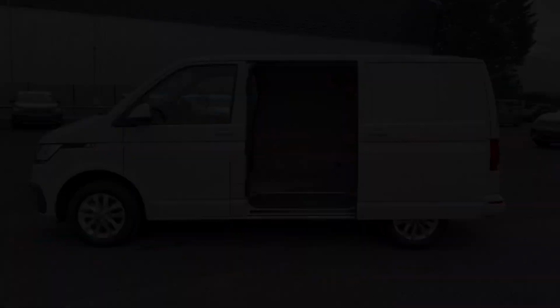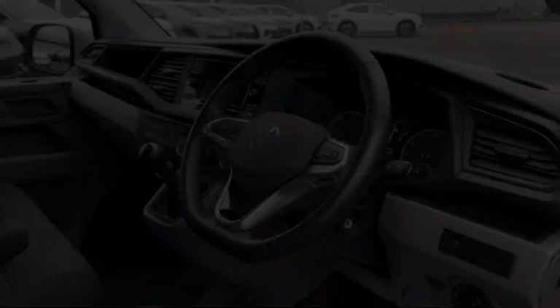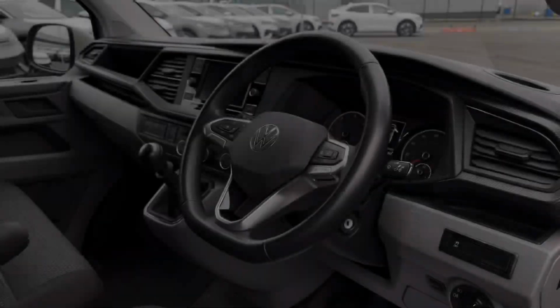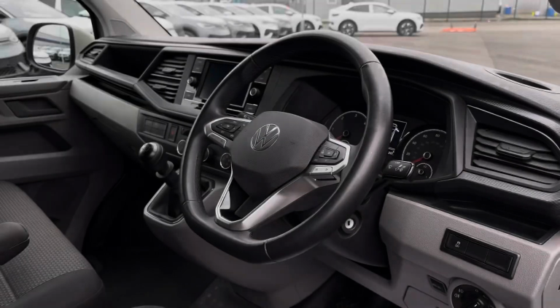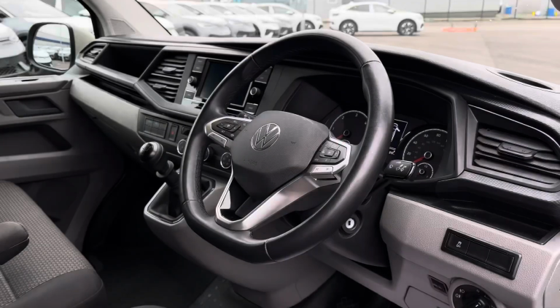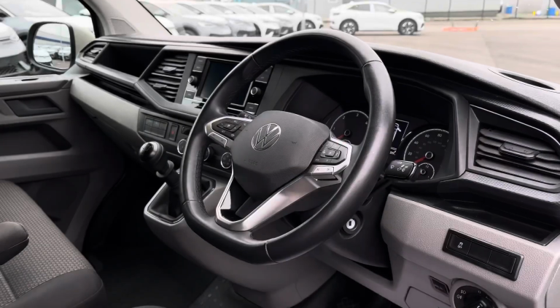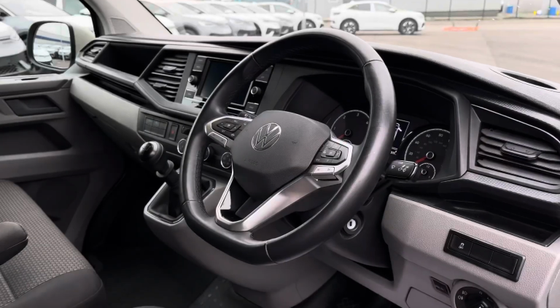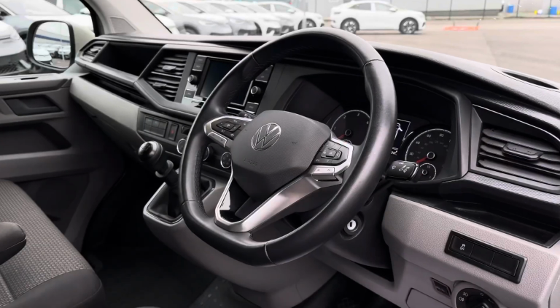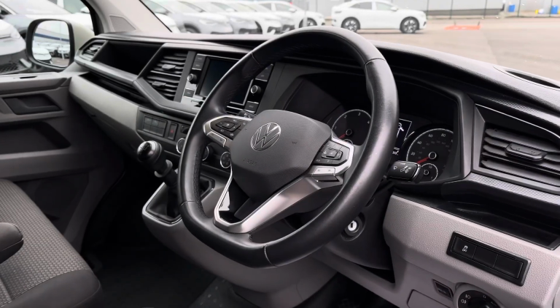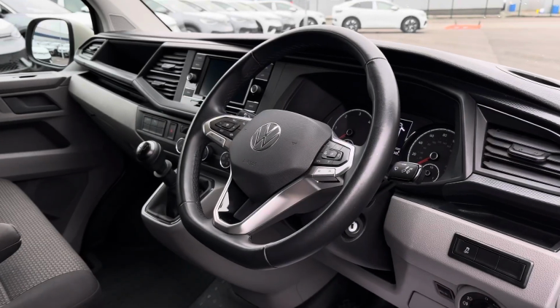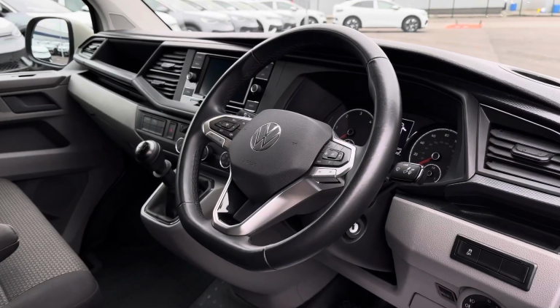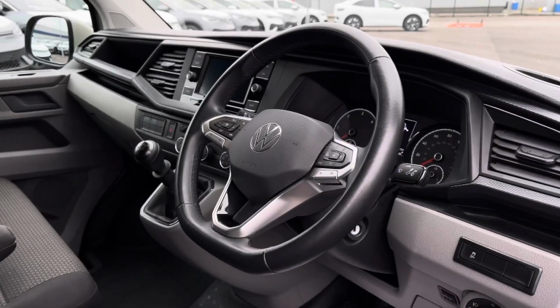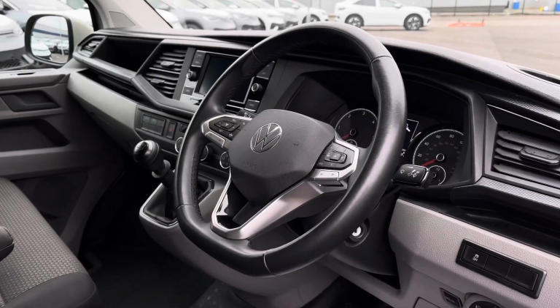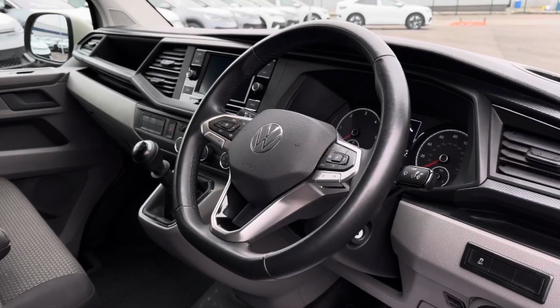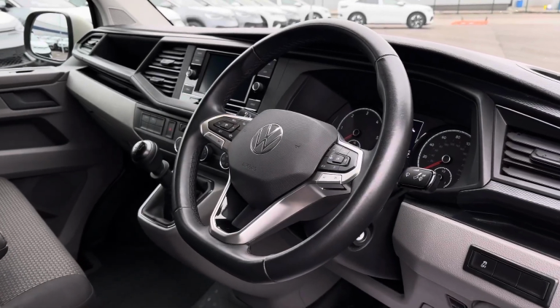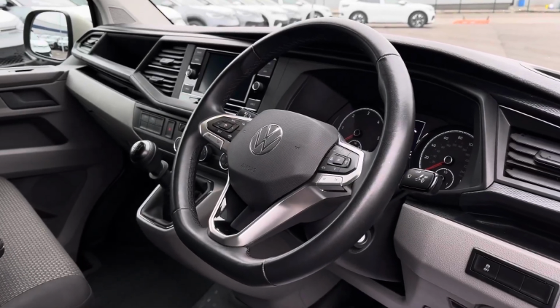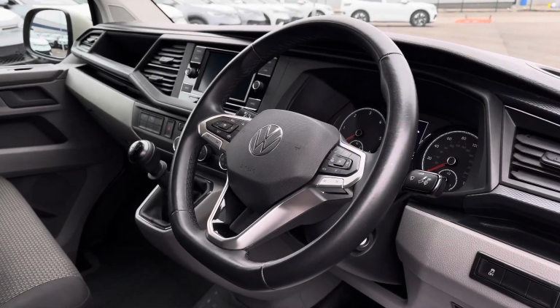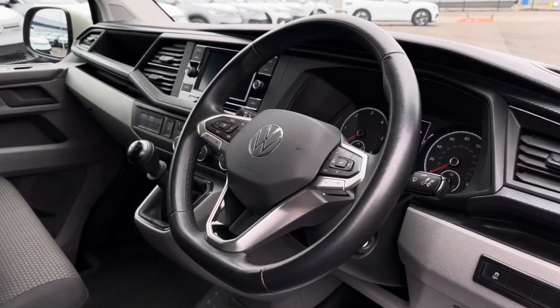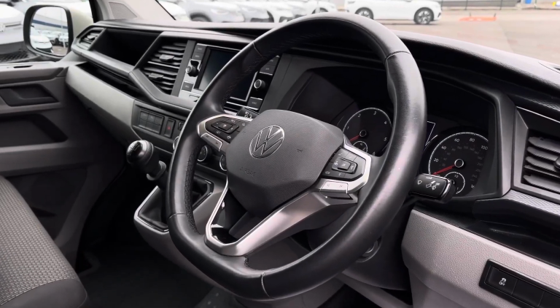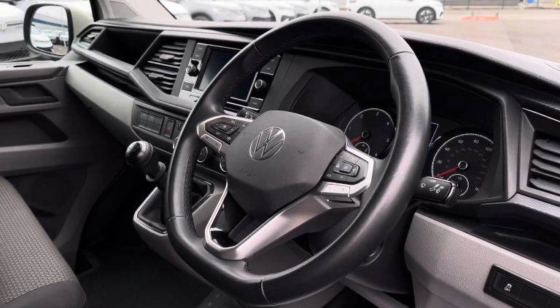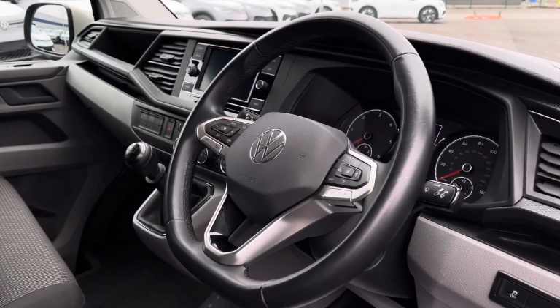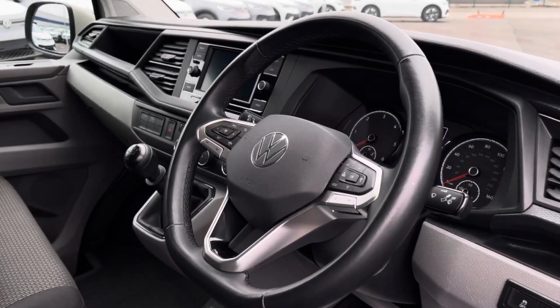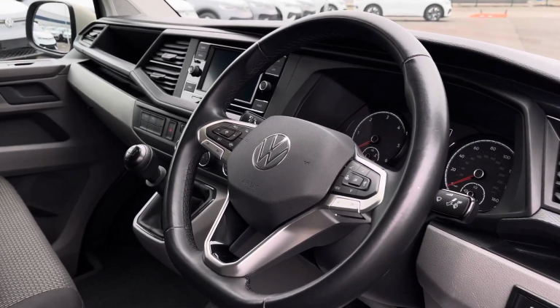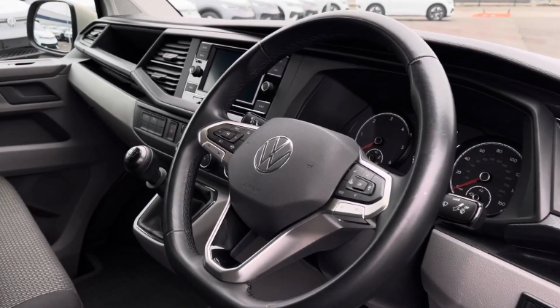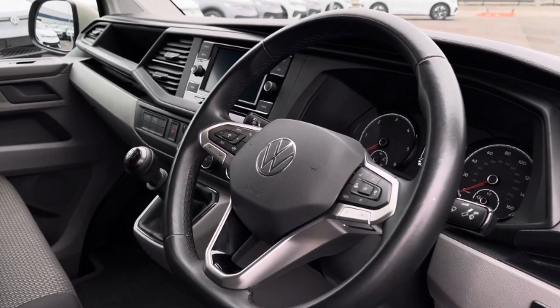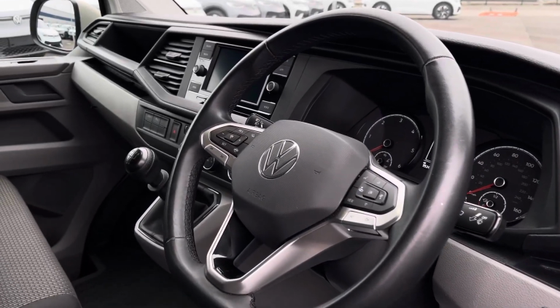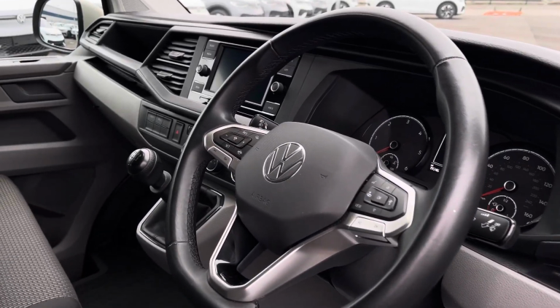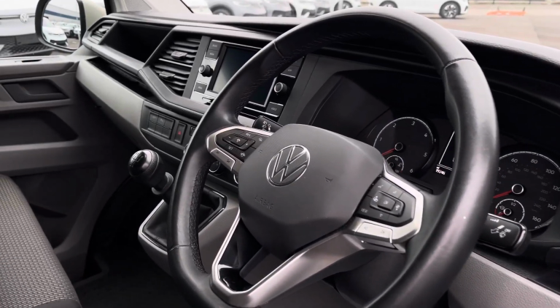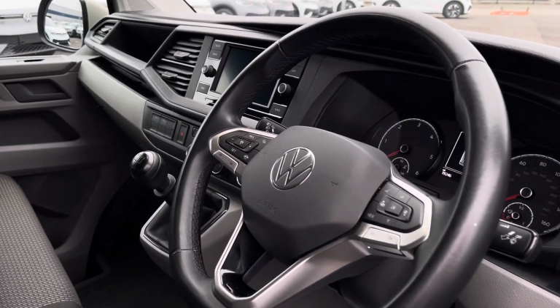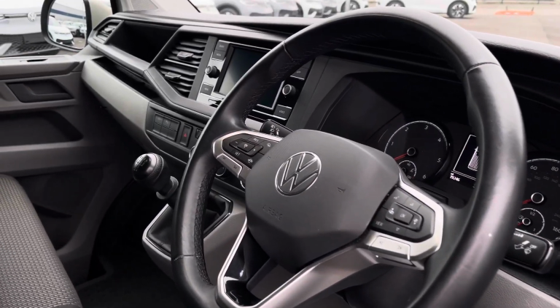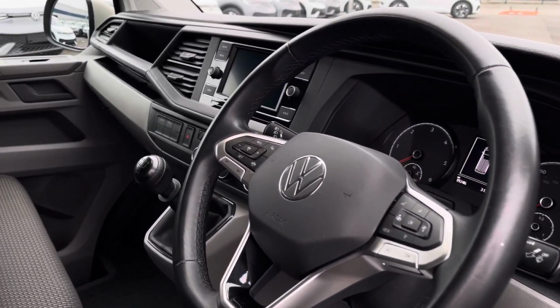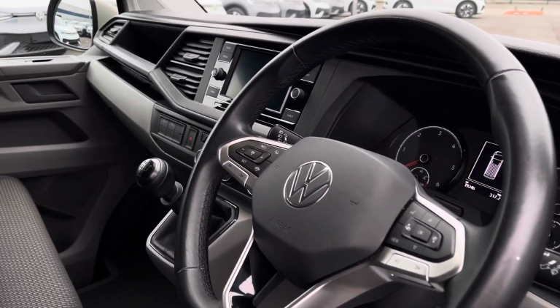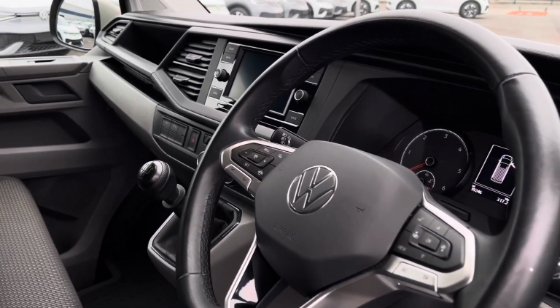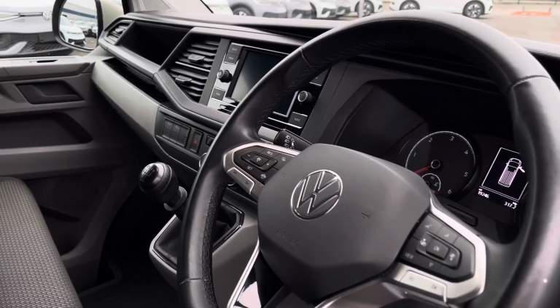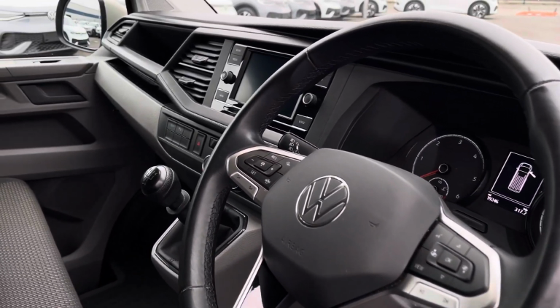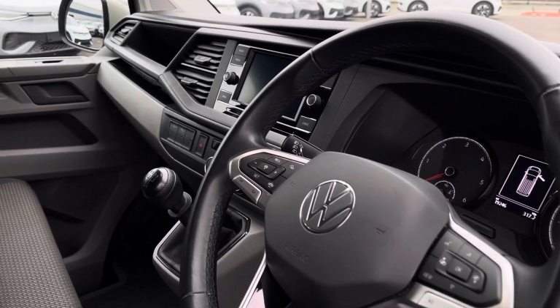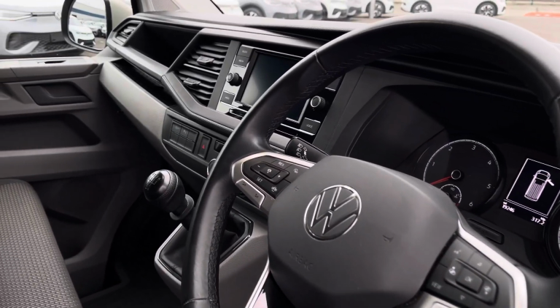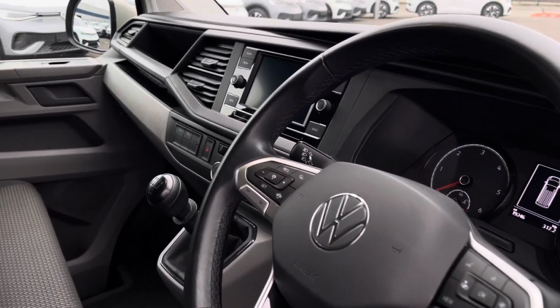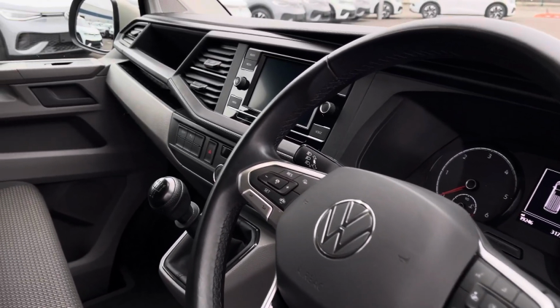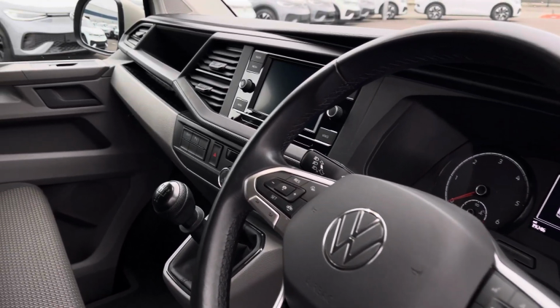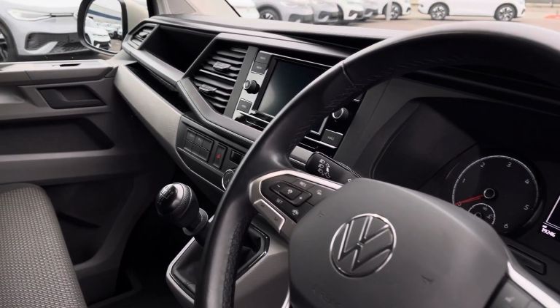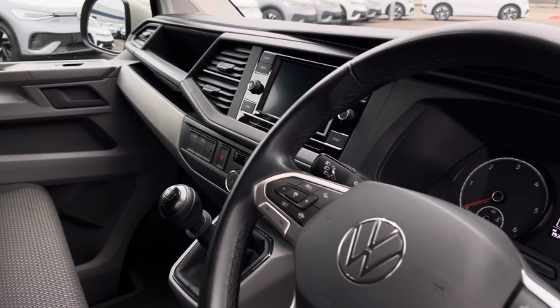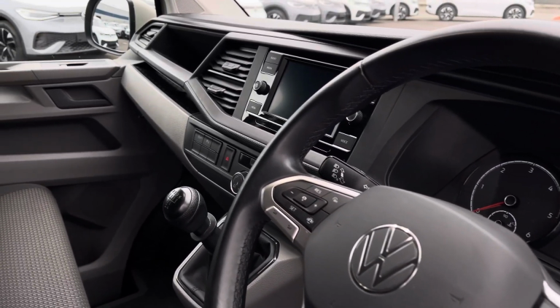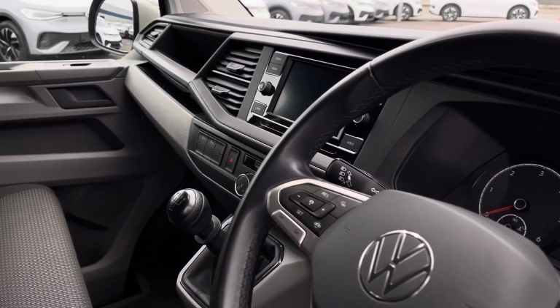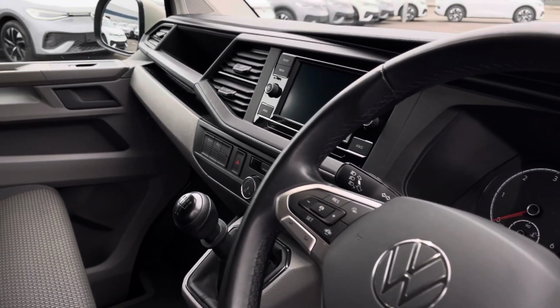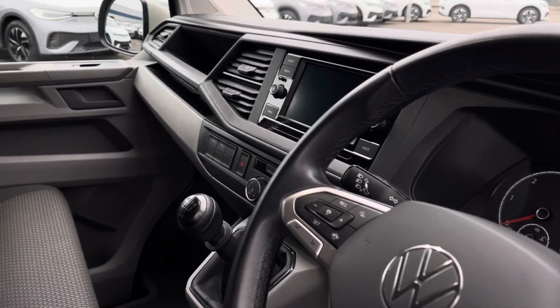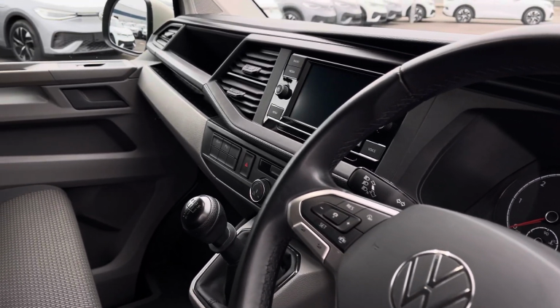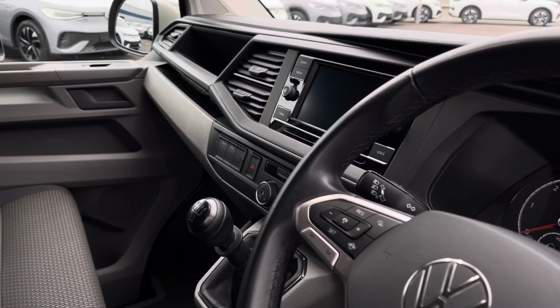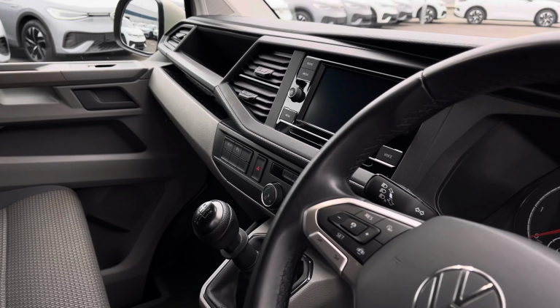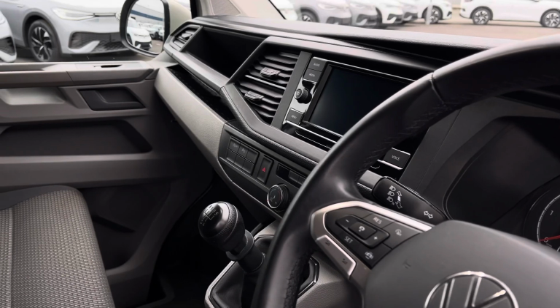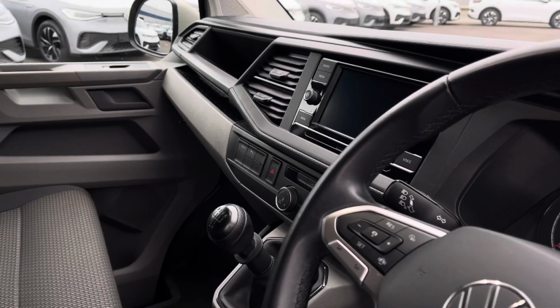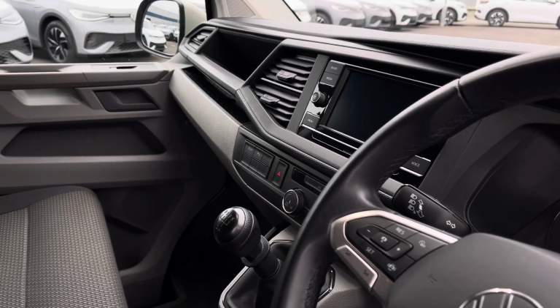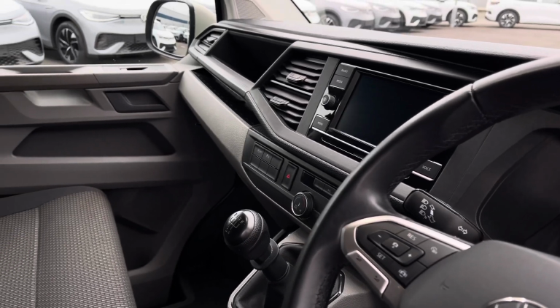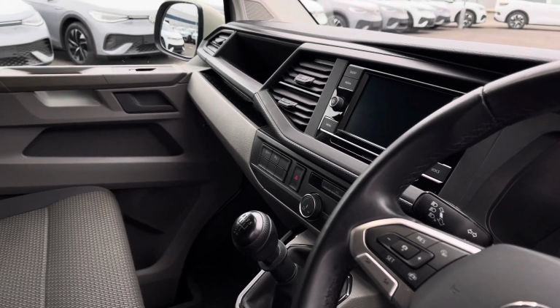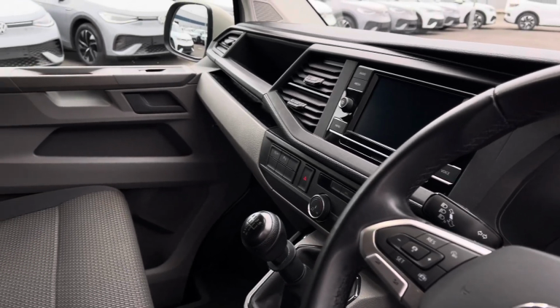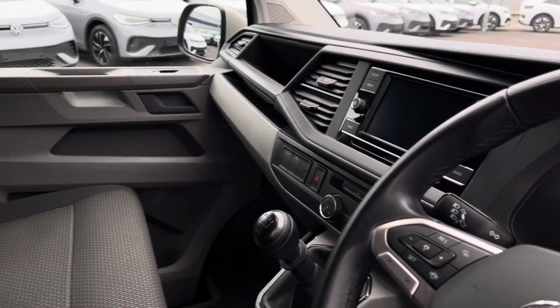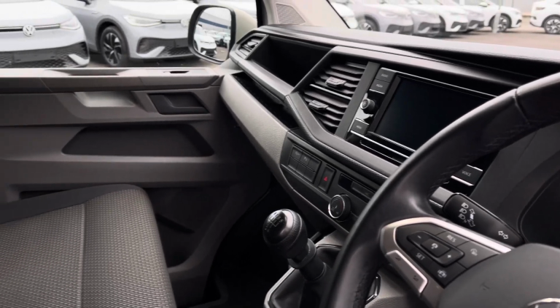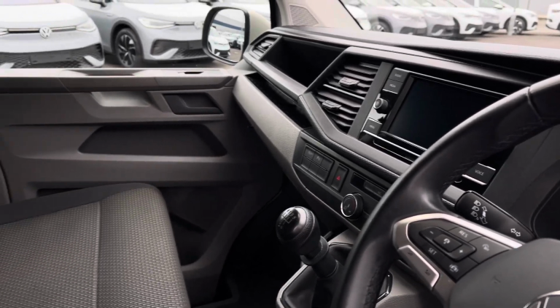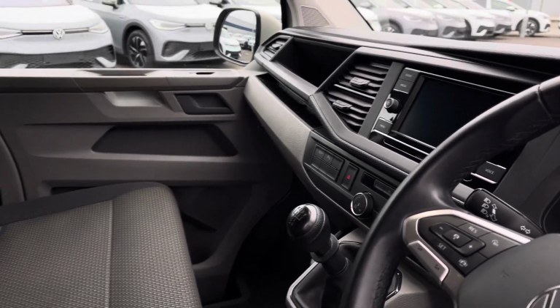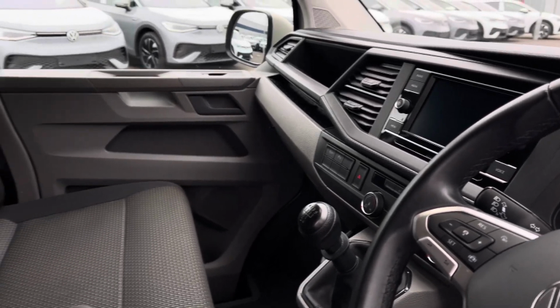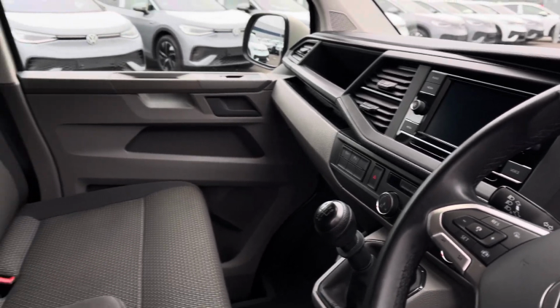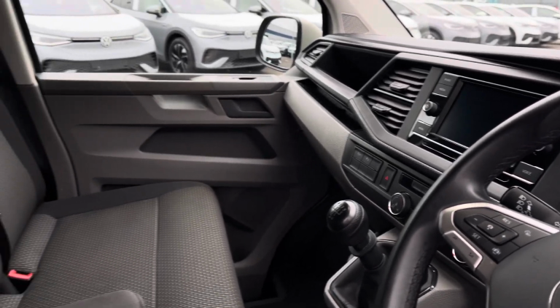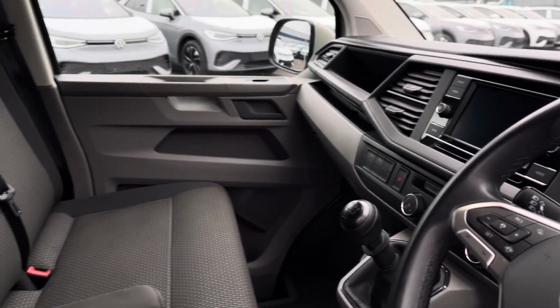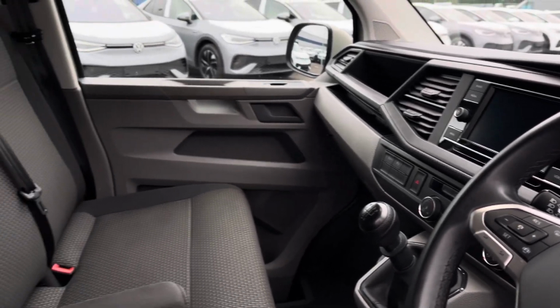Taking a brief look into the driver's cockpit will reveal a leather wrapped multifunction steering wheel, a beautiful infotainment system and a lovely overall design.